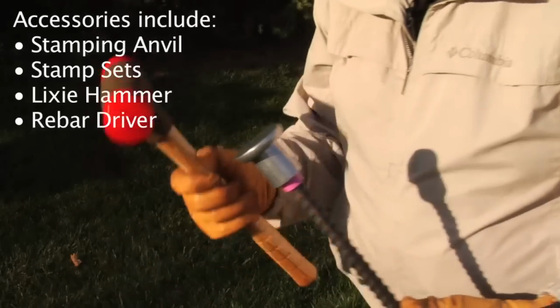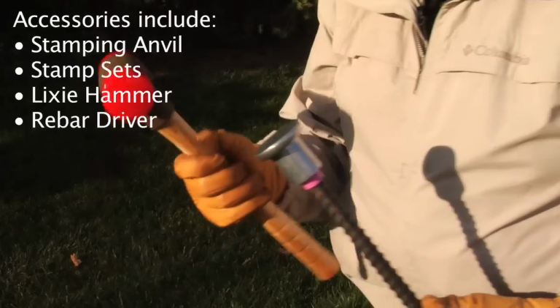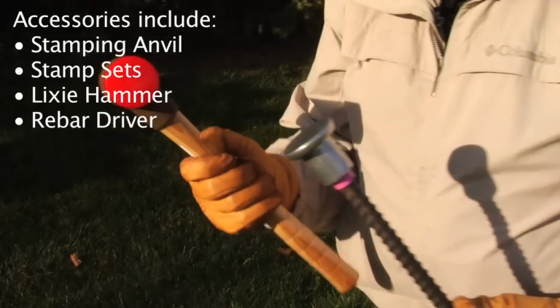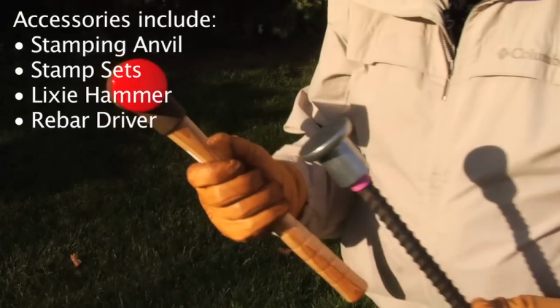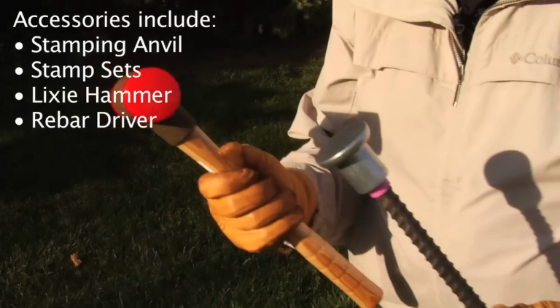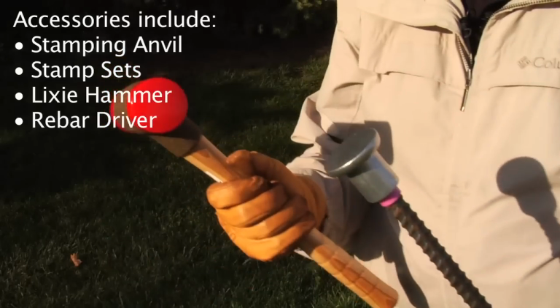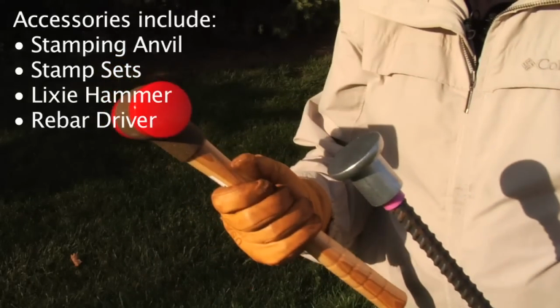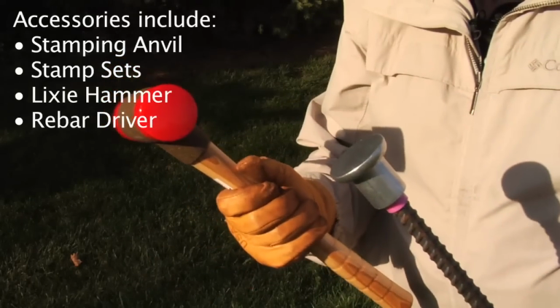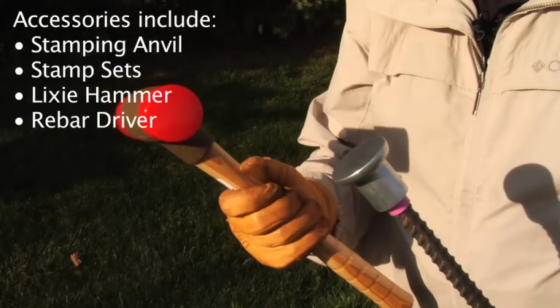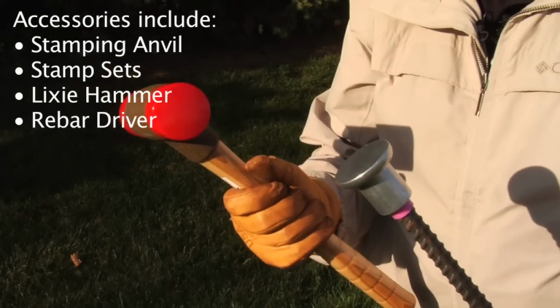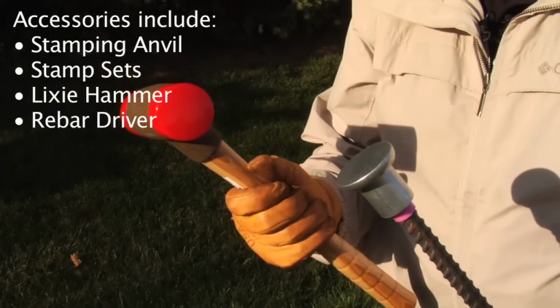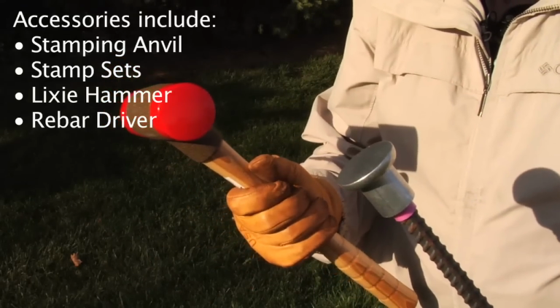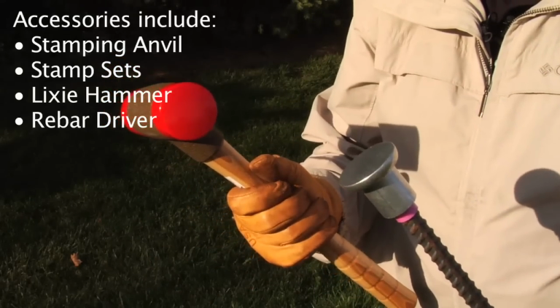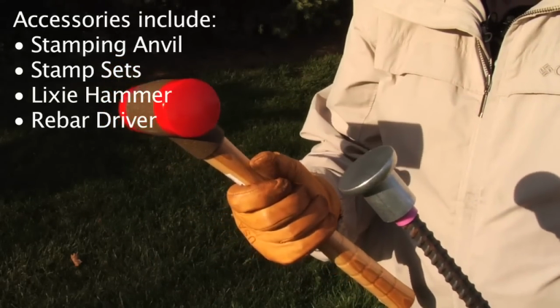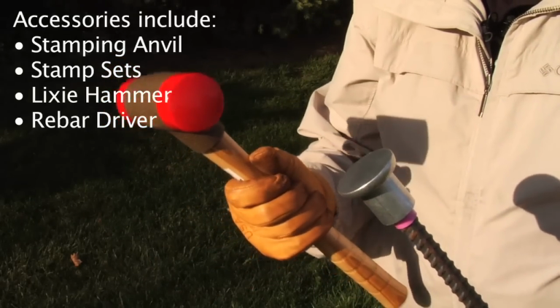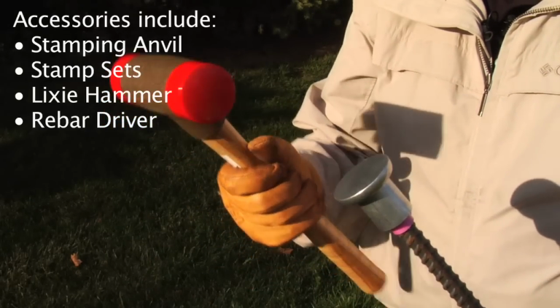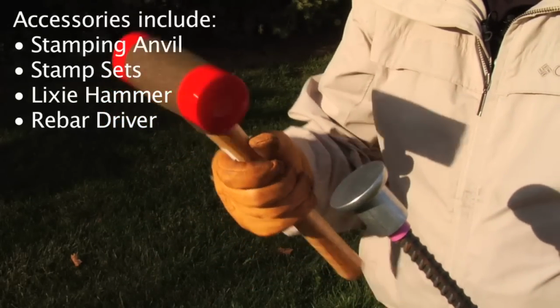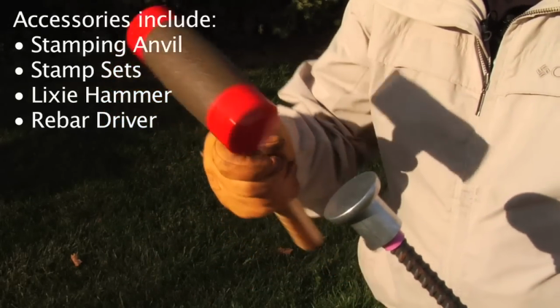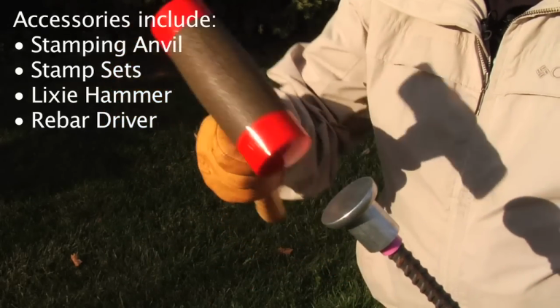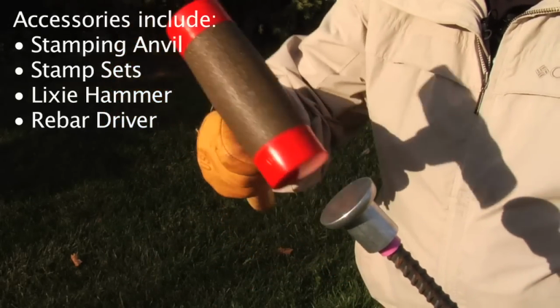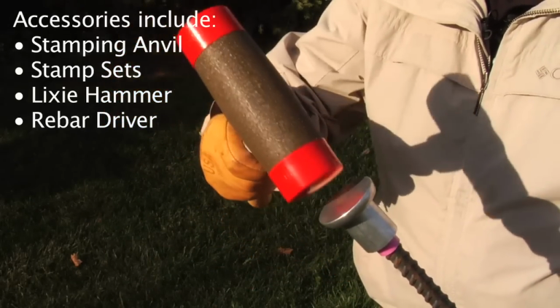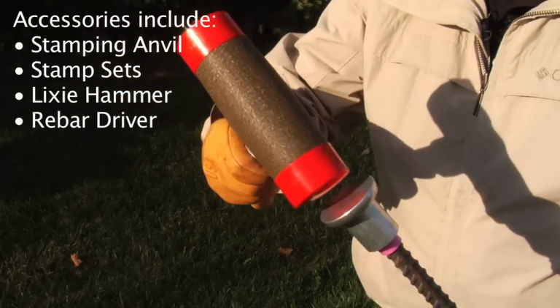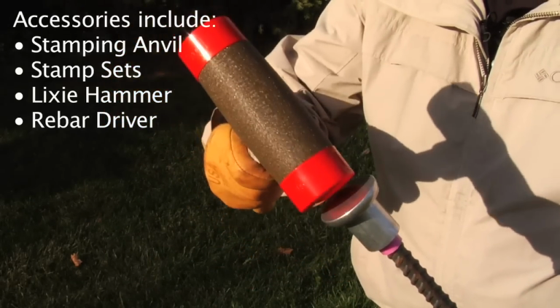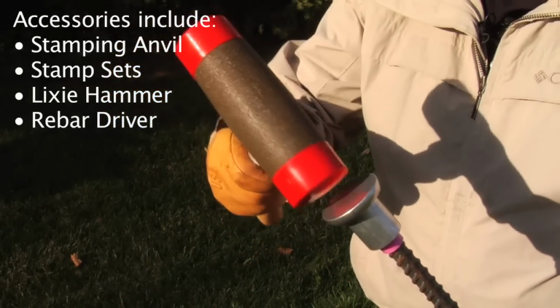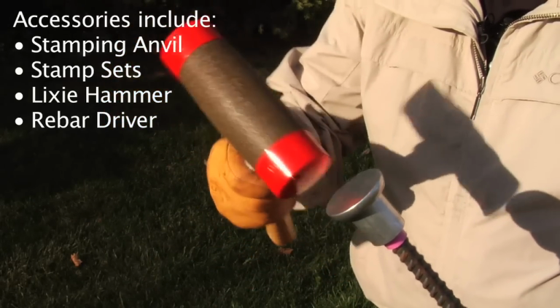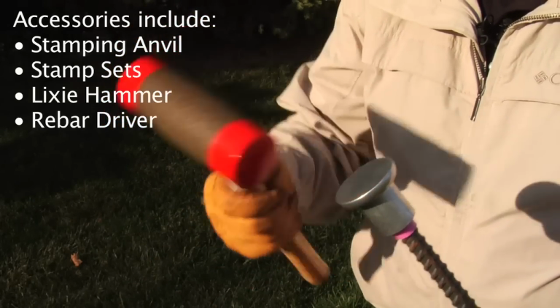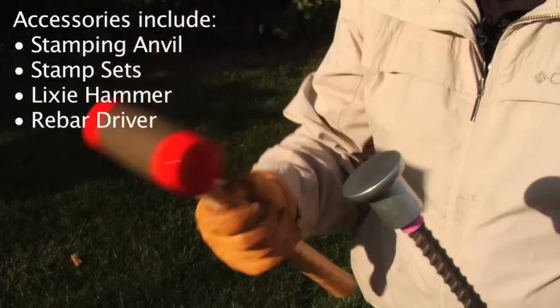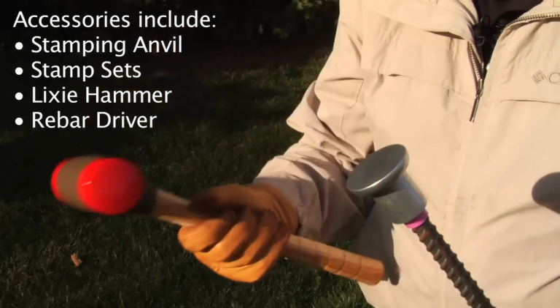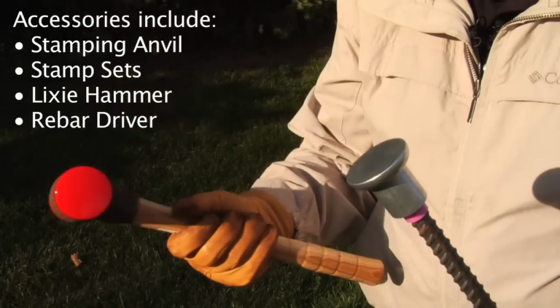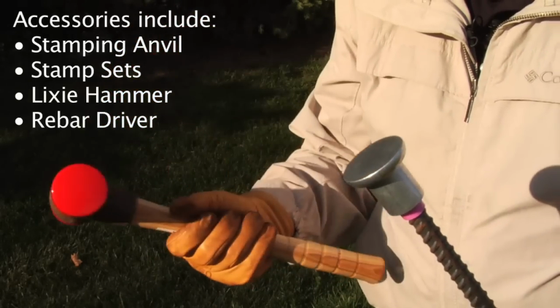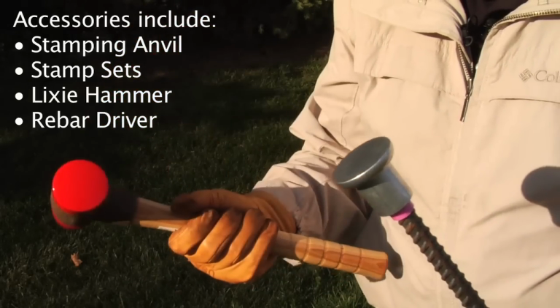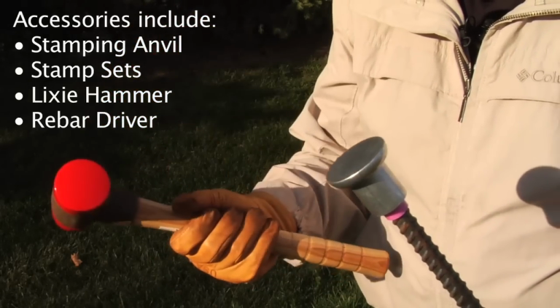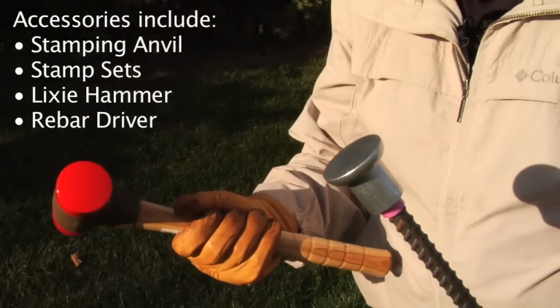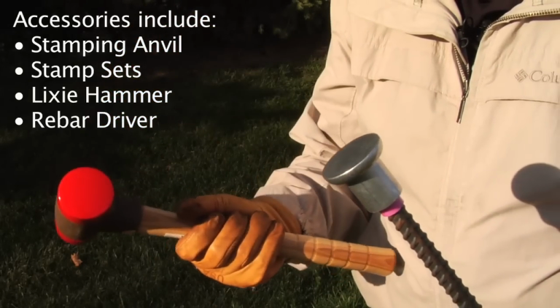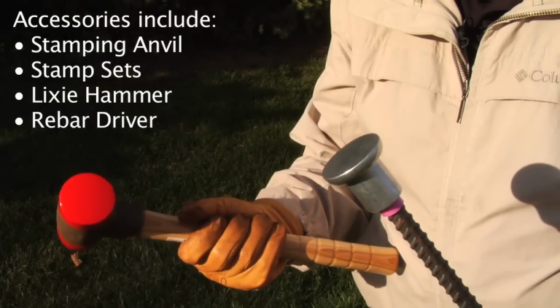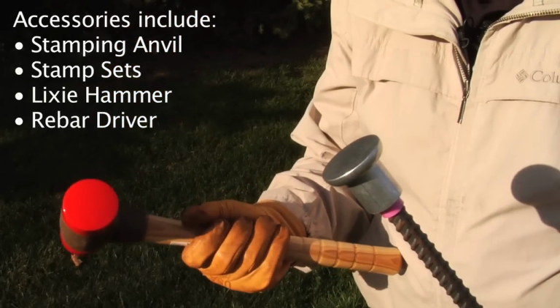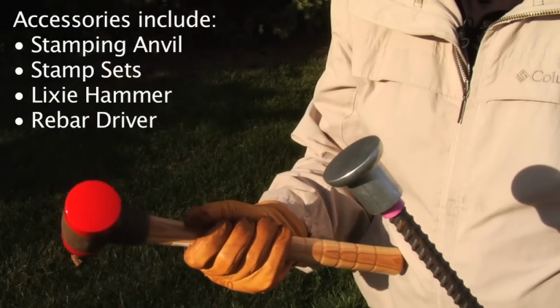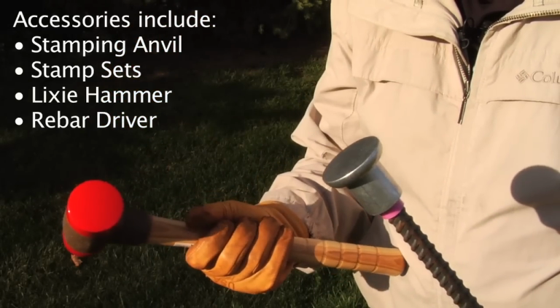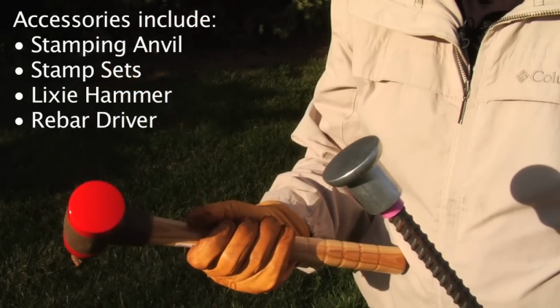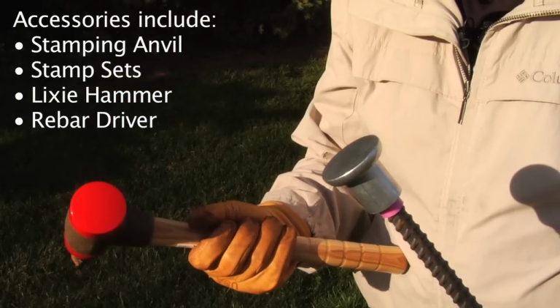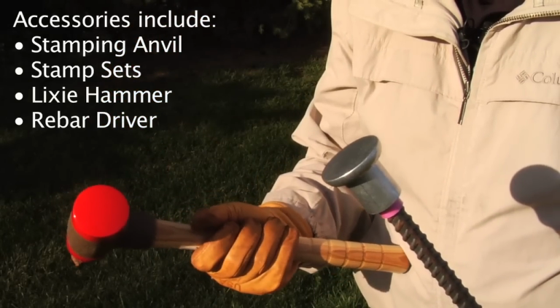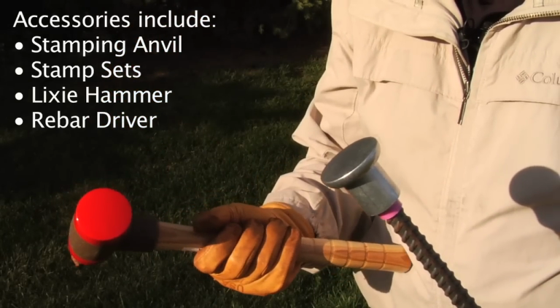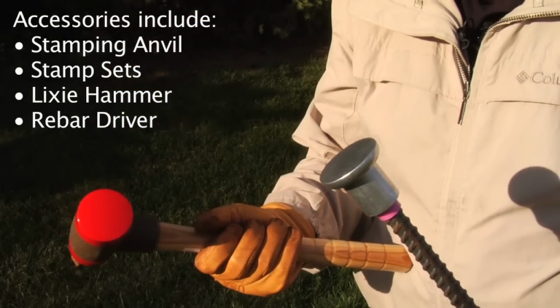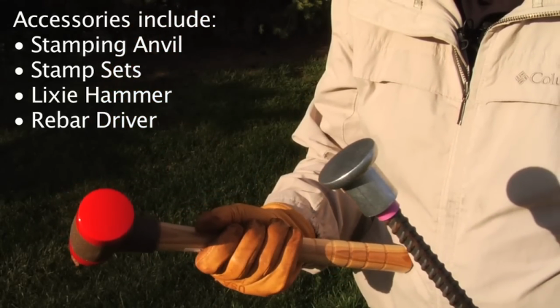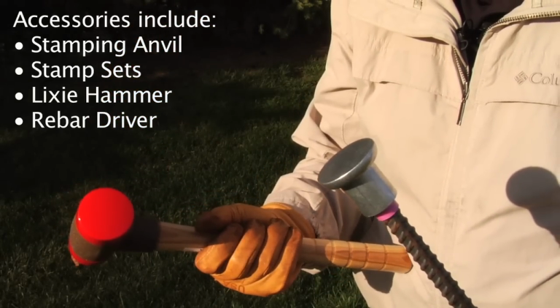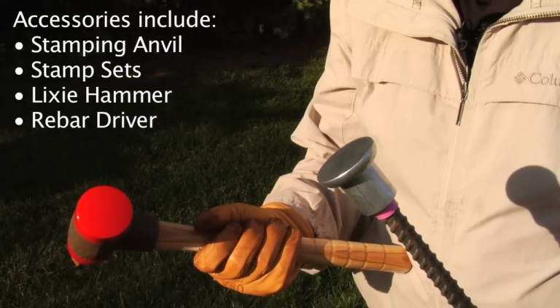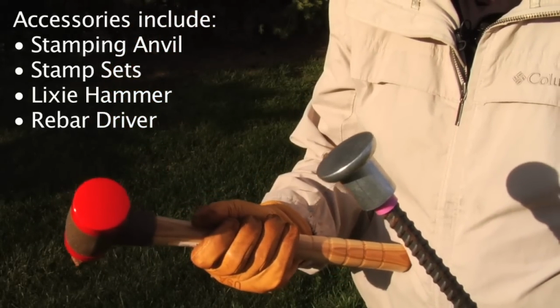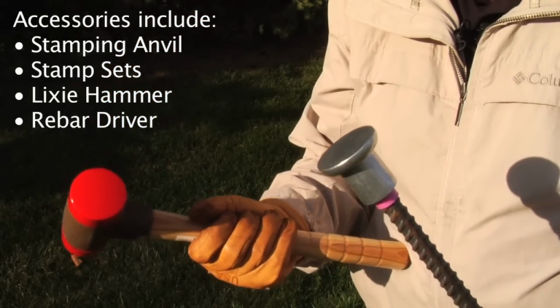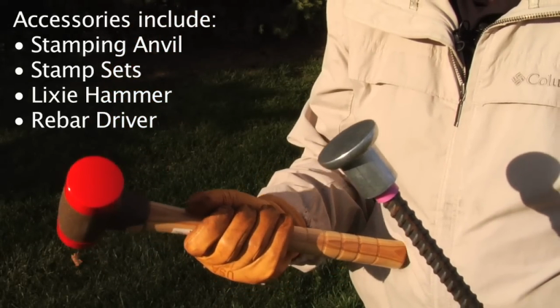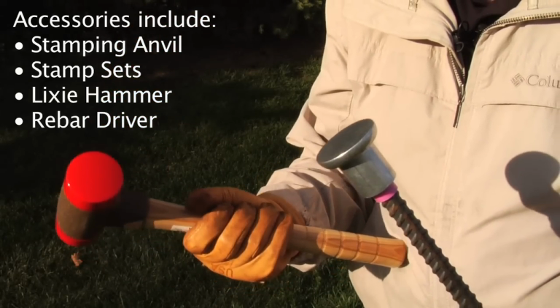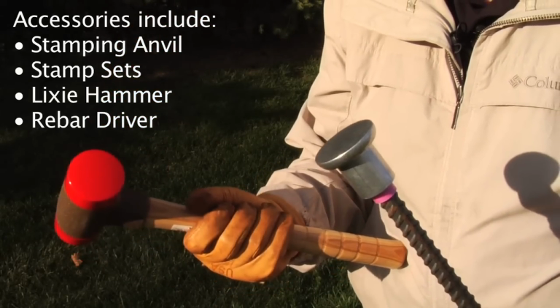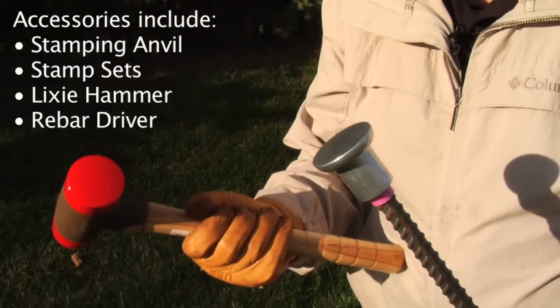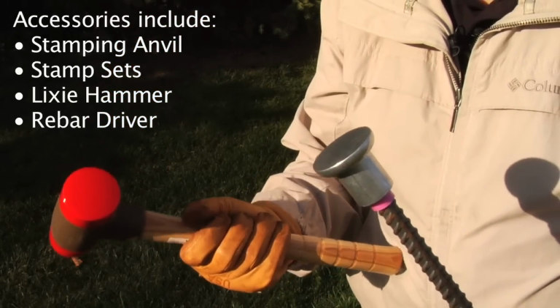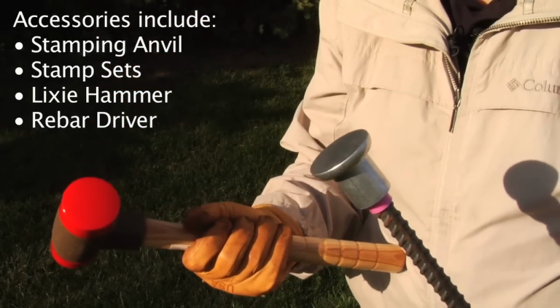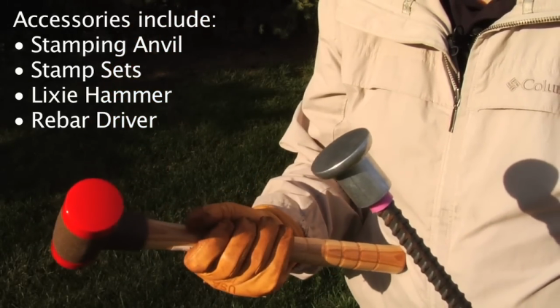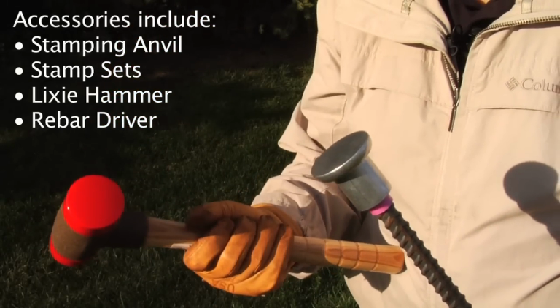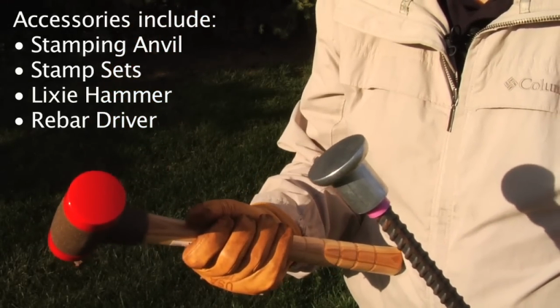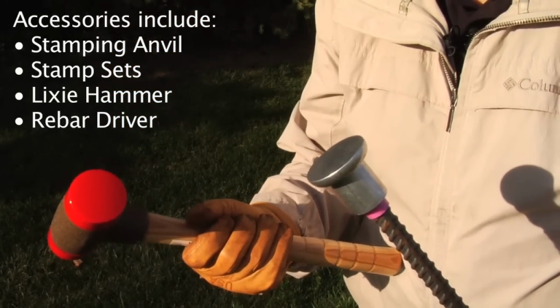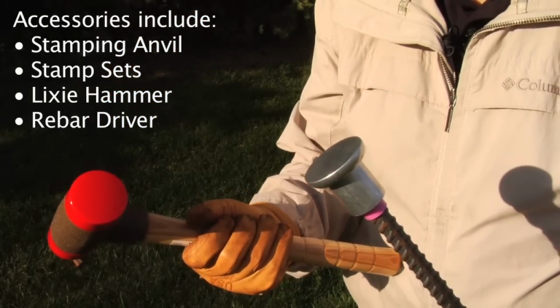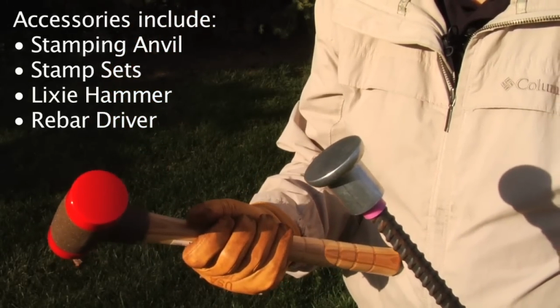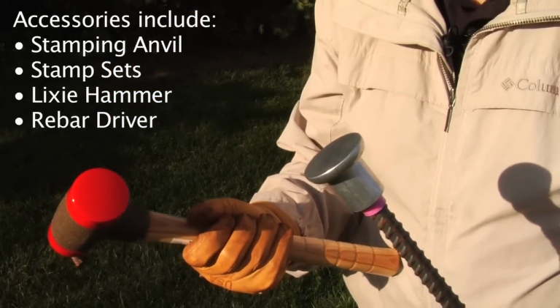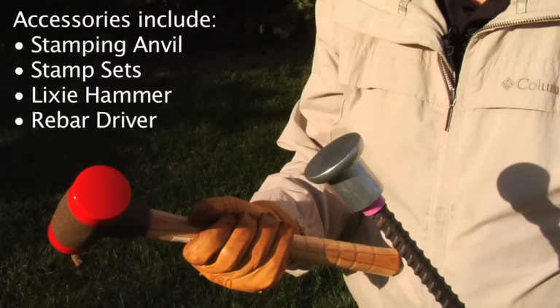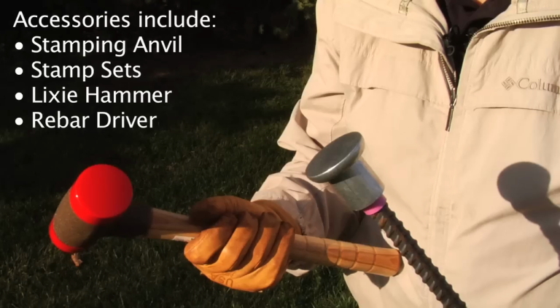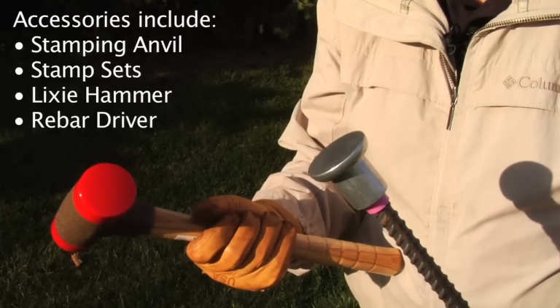By using a Lixi hammer to tap on the cap surface, you'll drive the rebar into the ground and not mar the cap one bit.